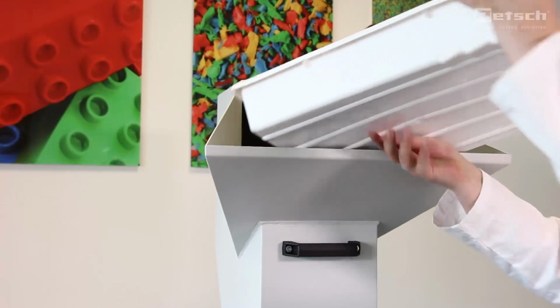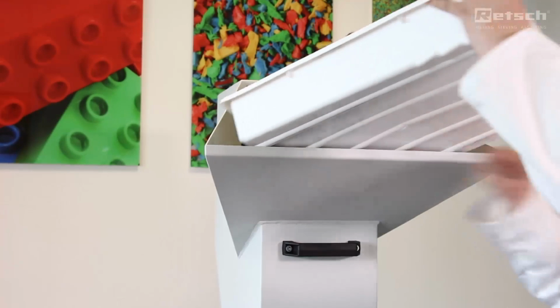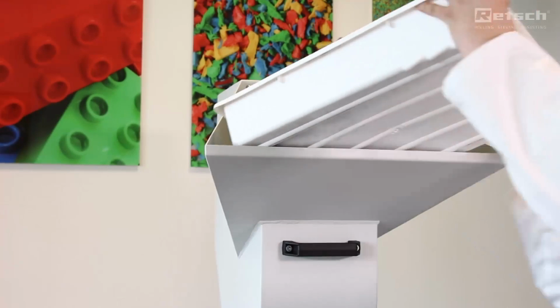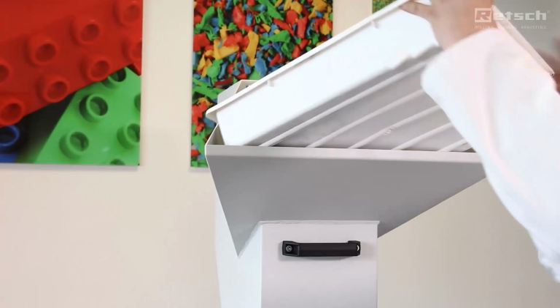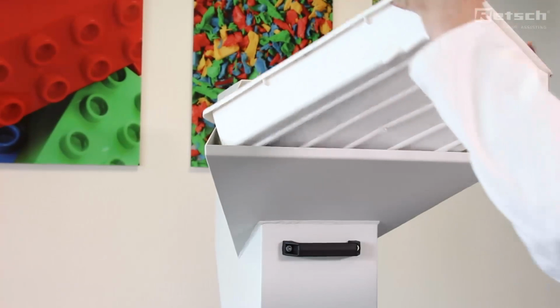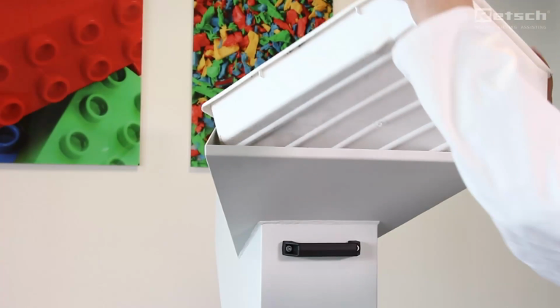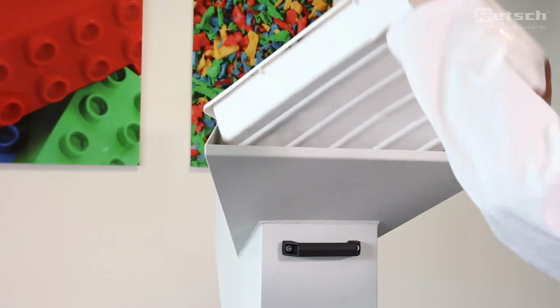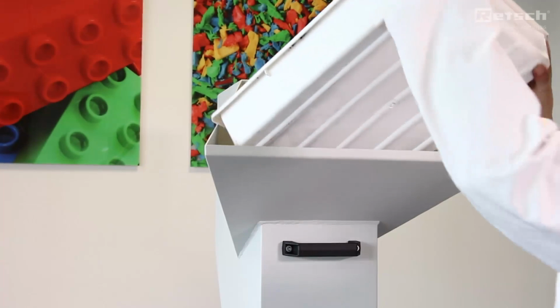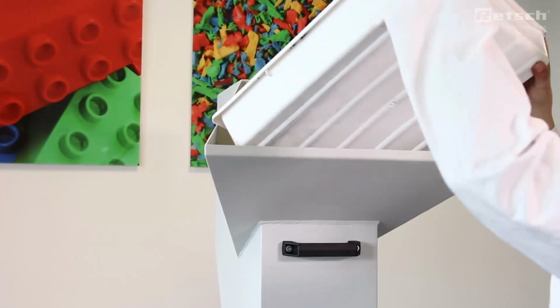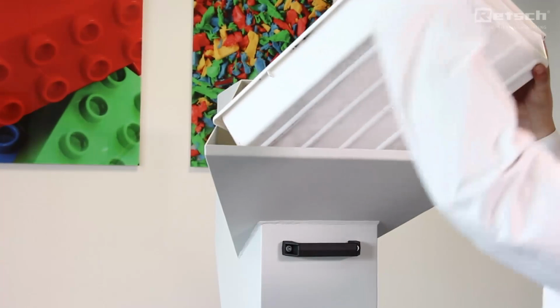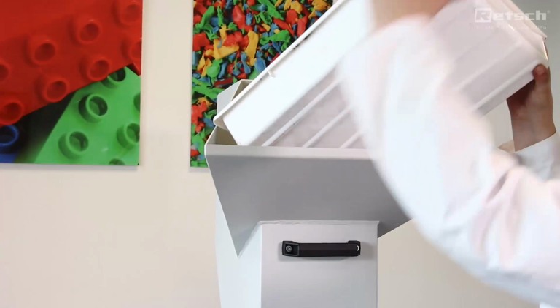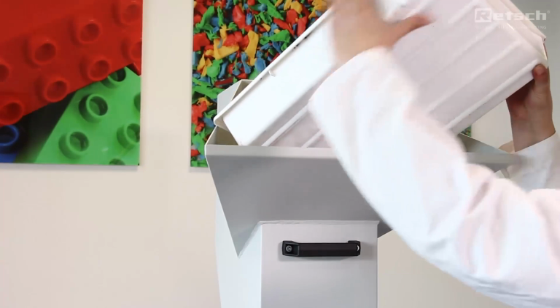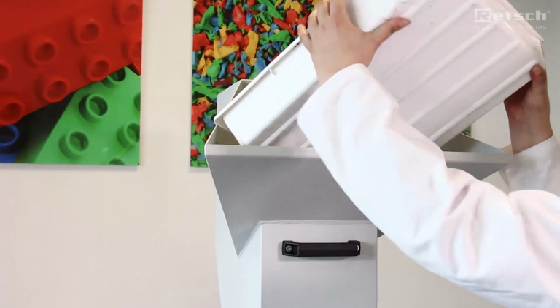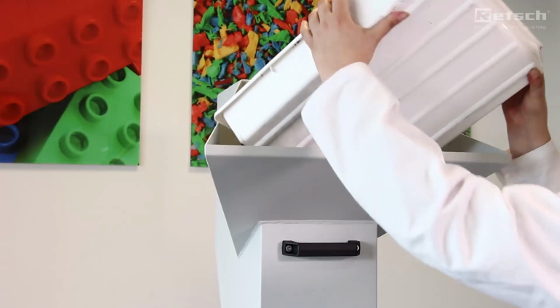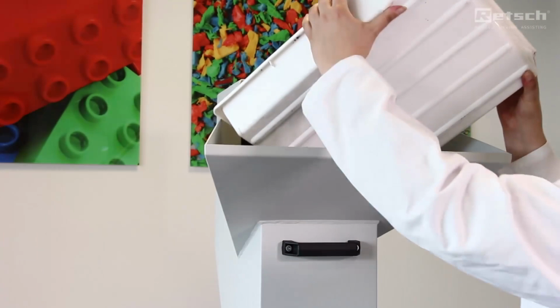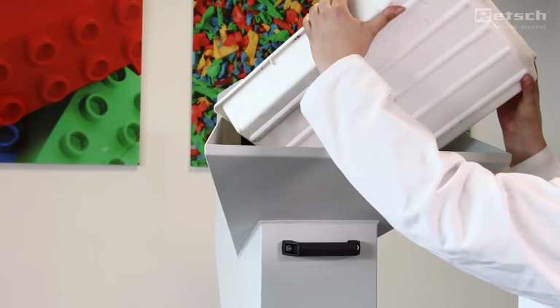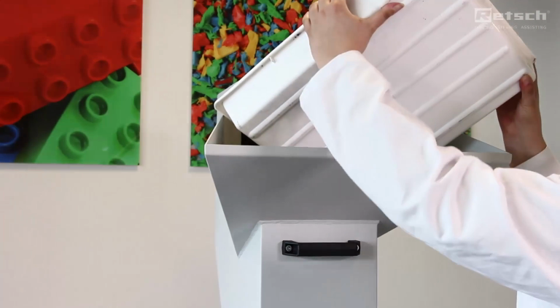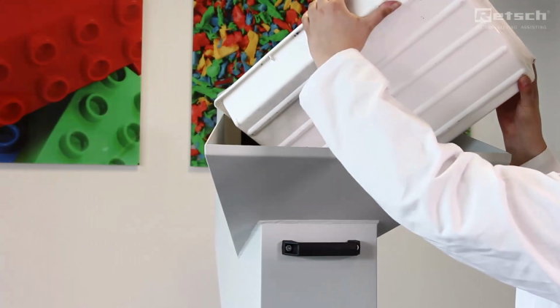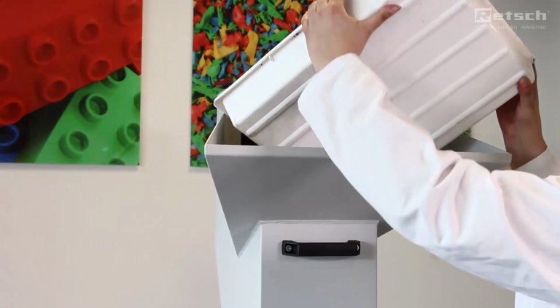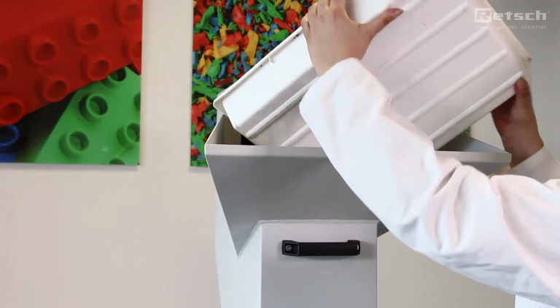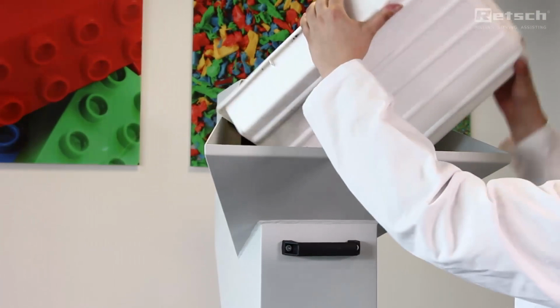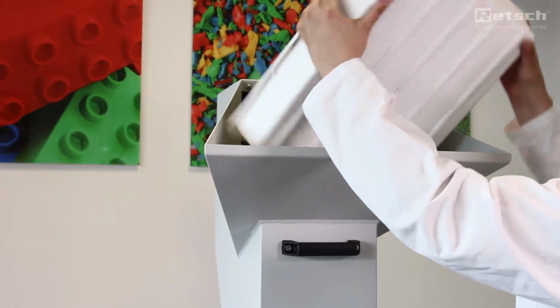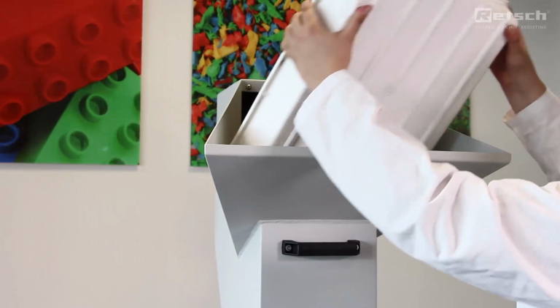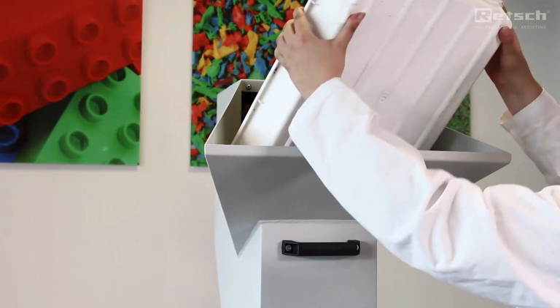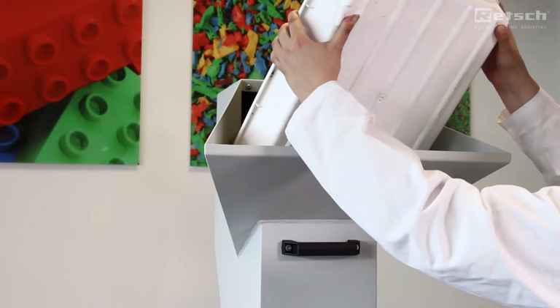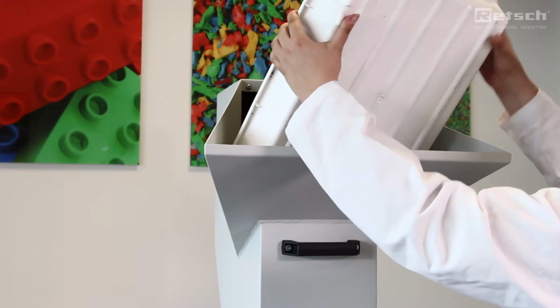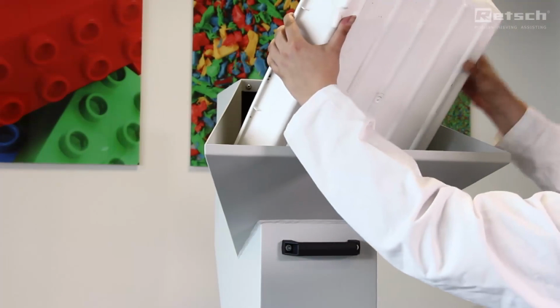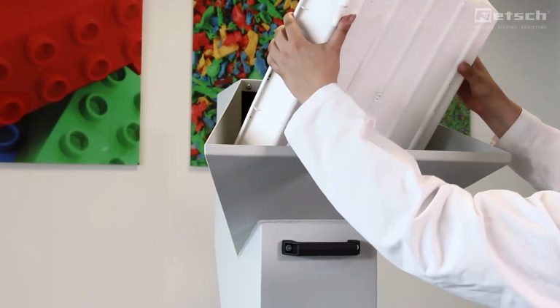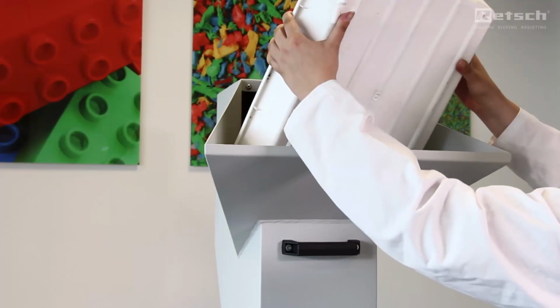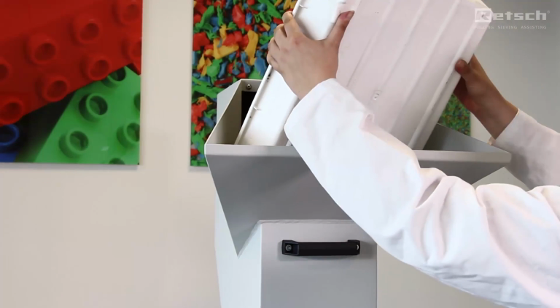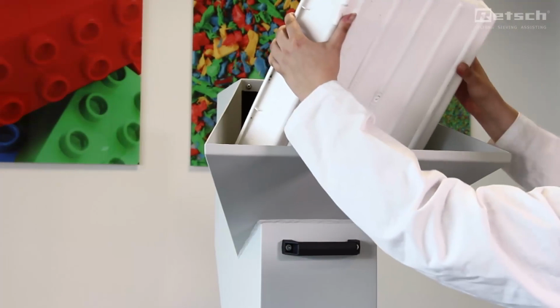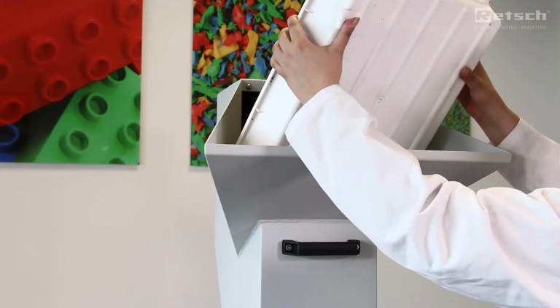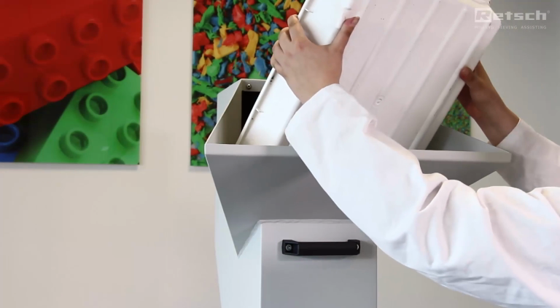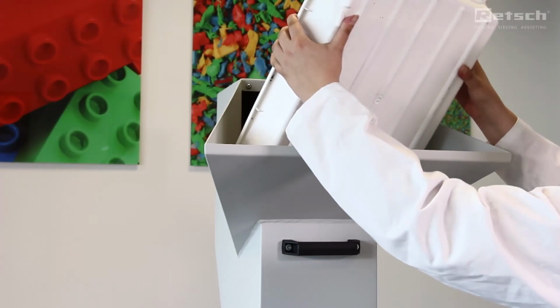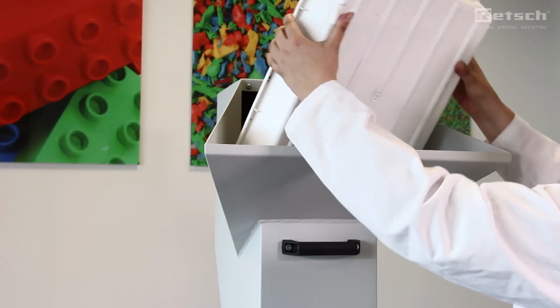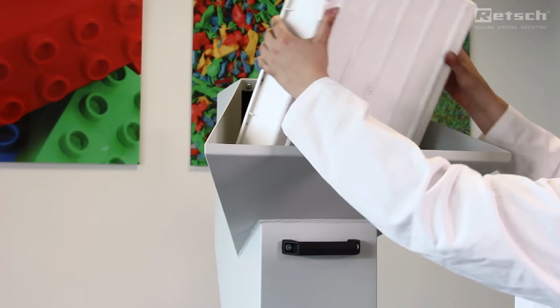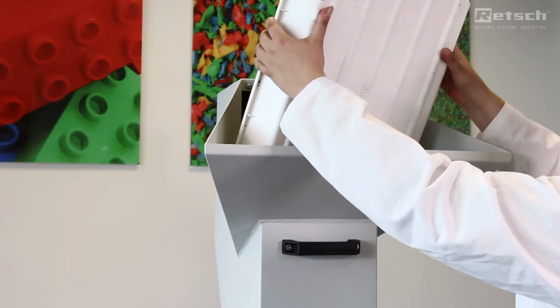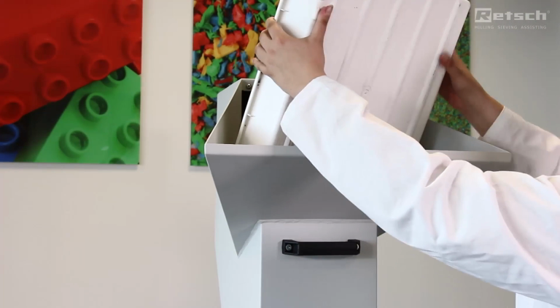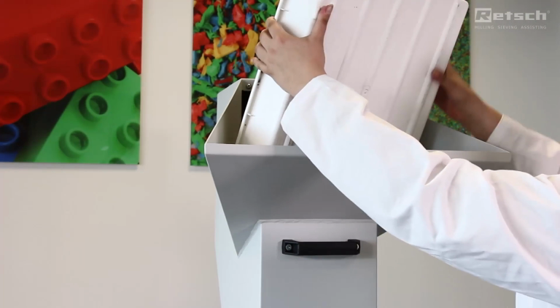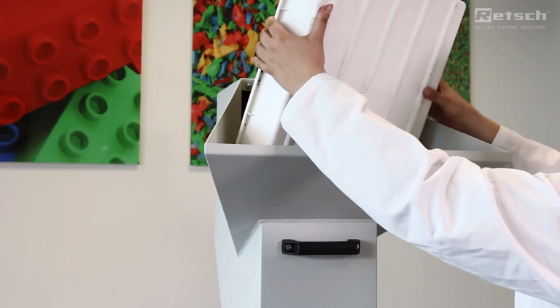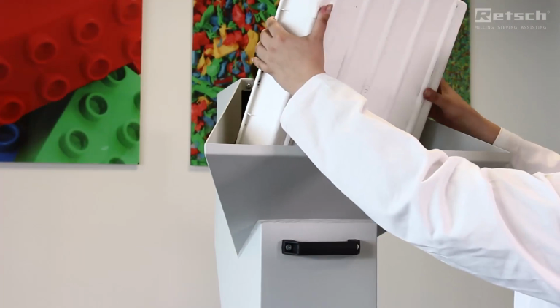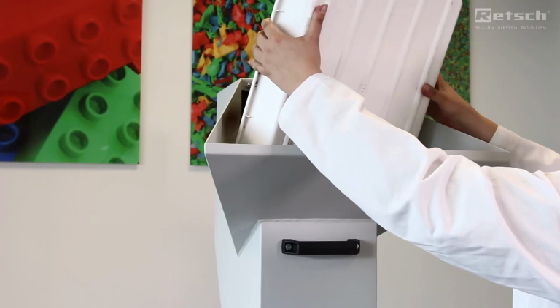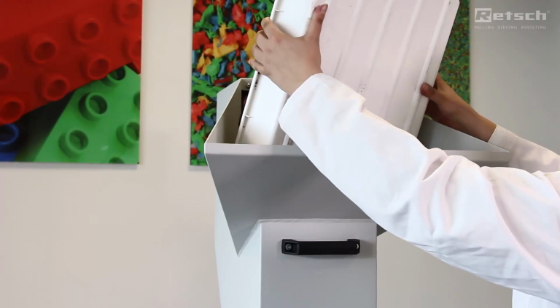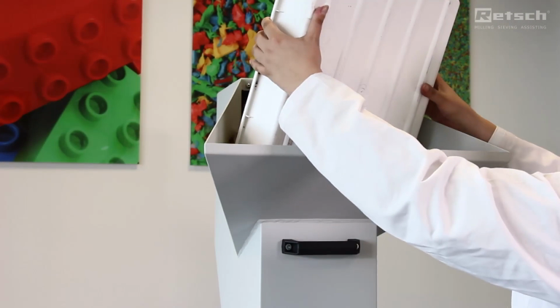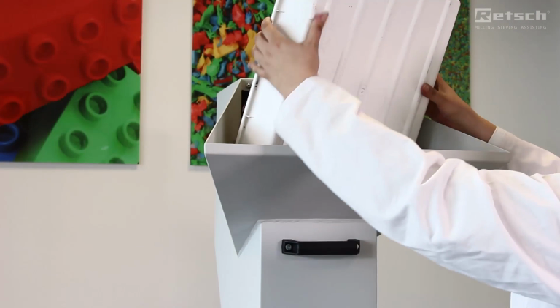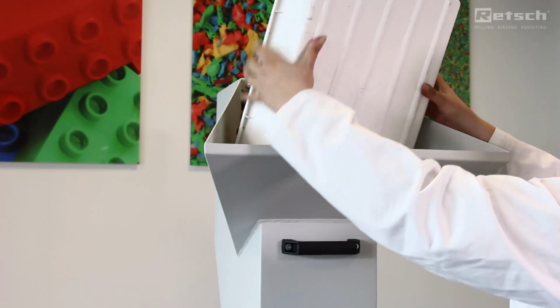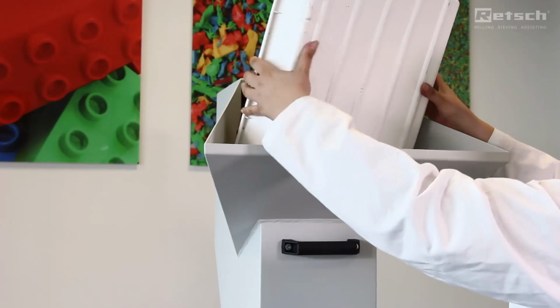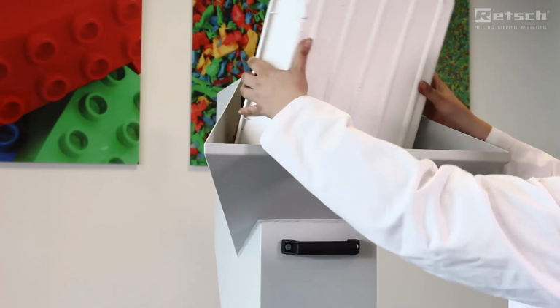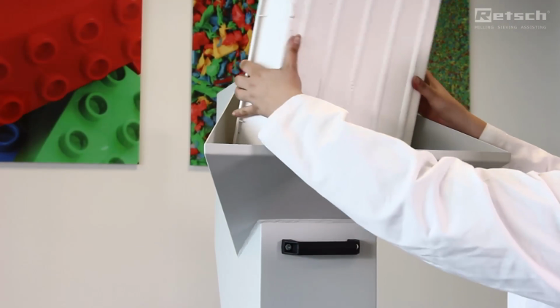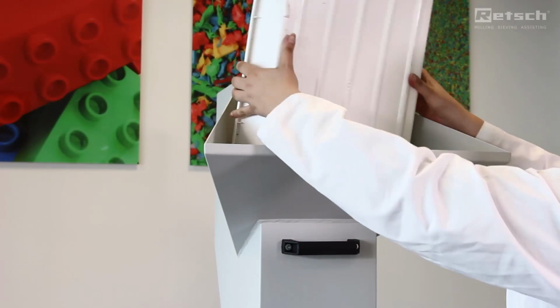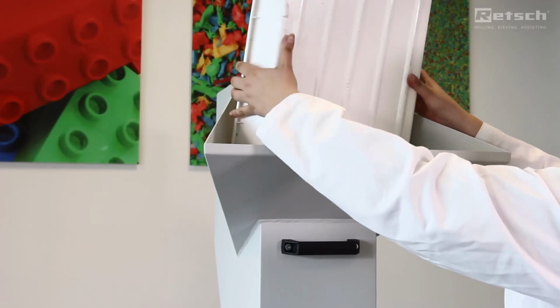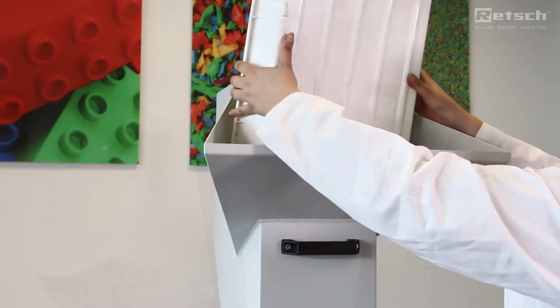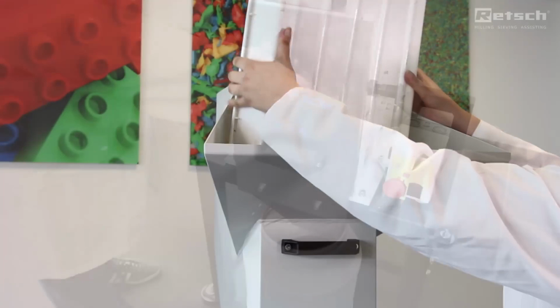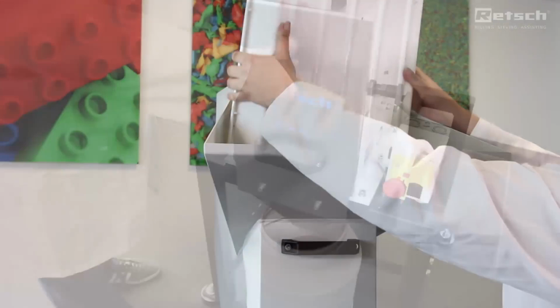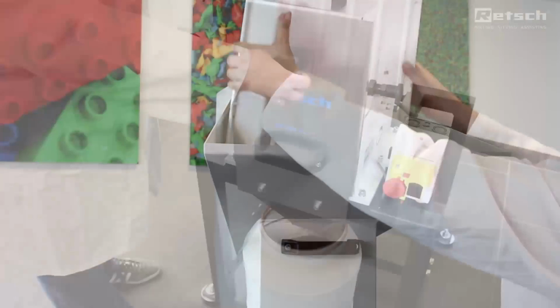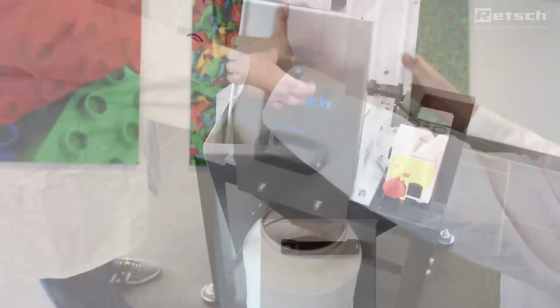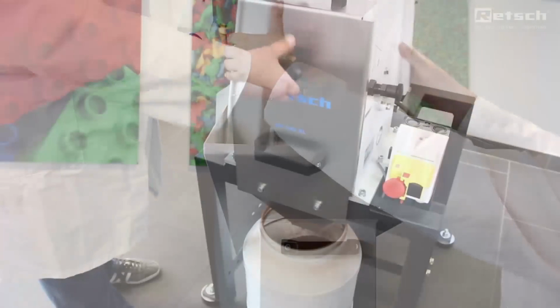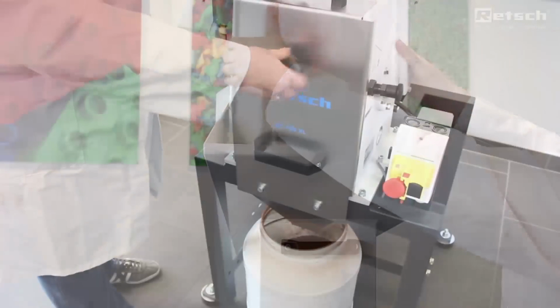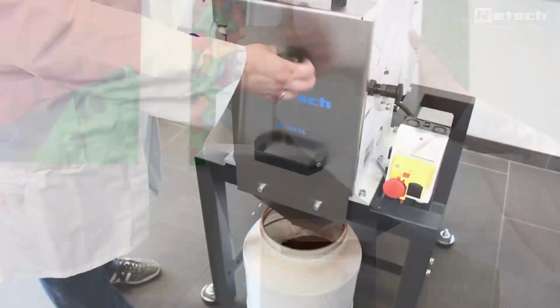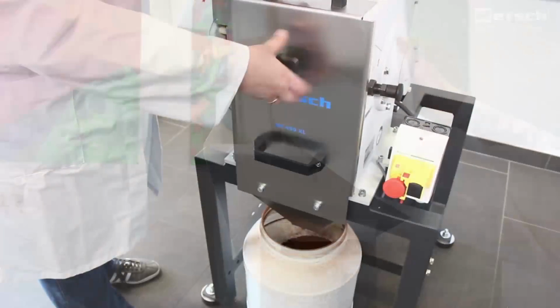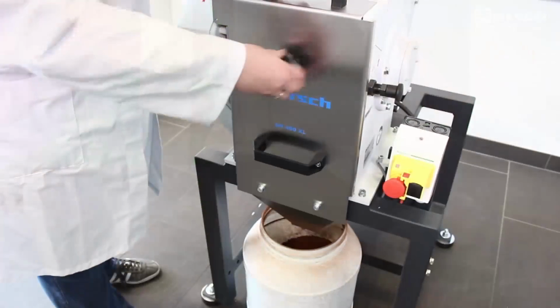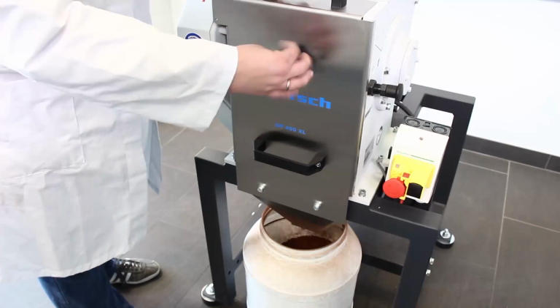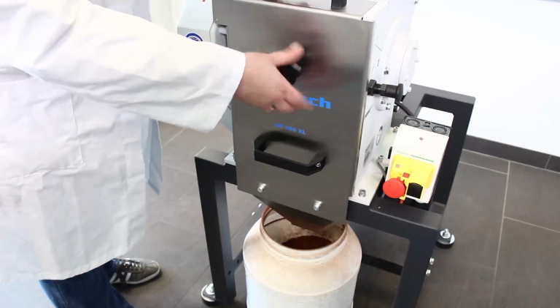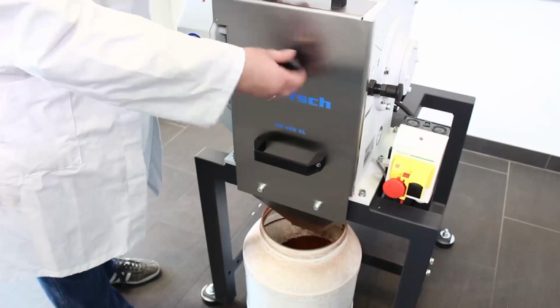Again, large sample volumes are fed very quickly.